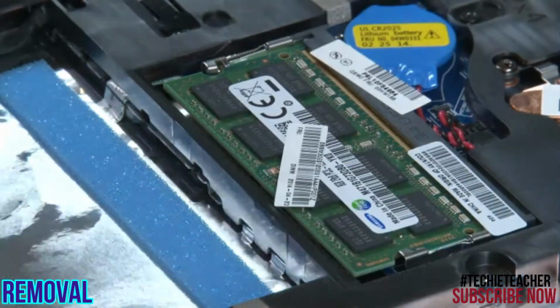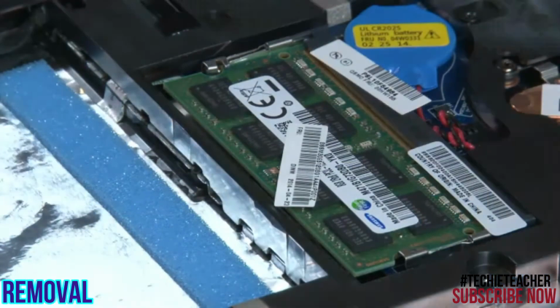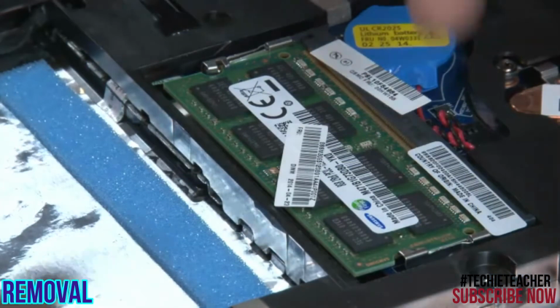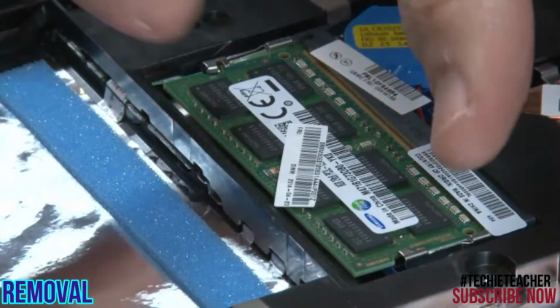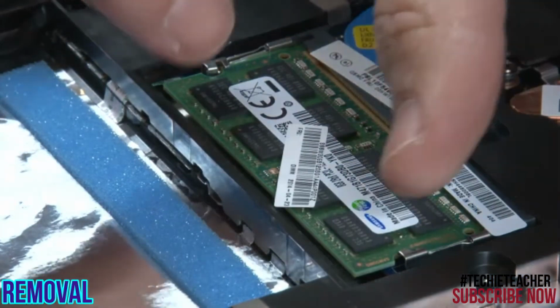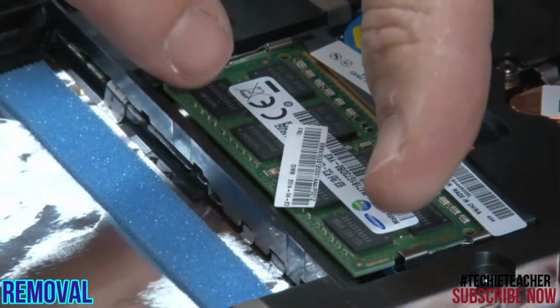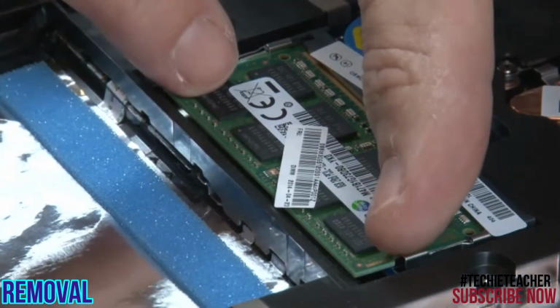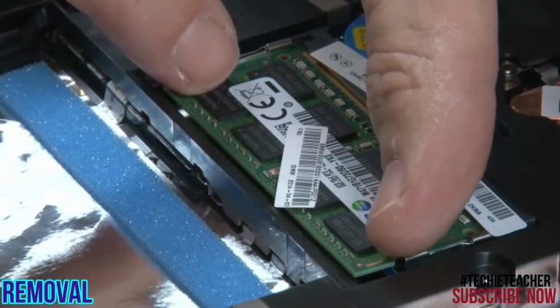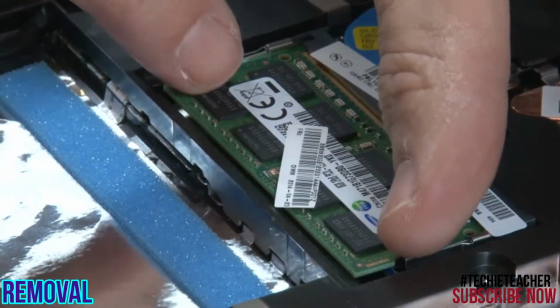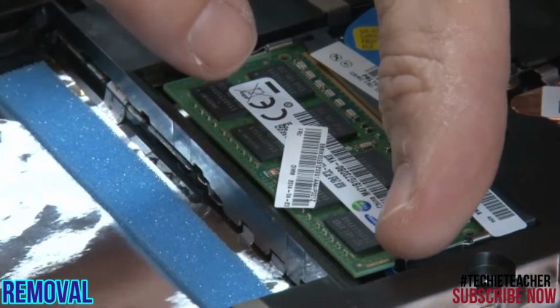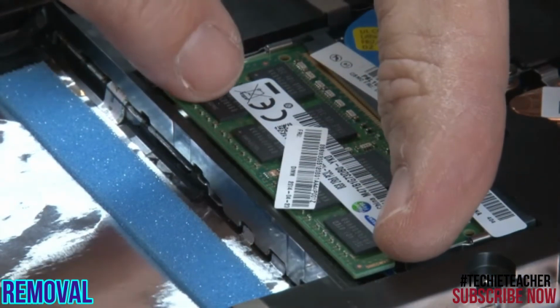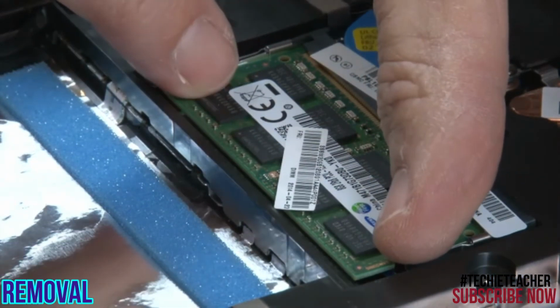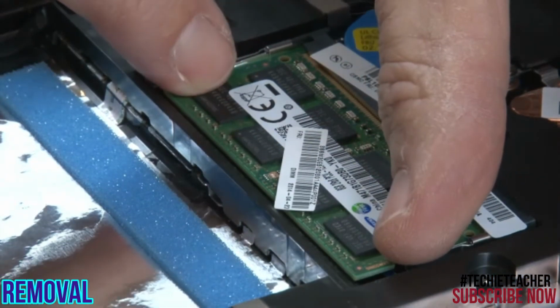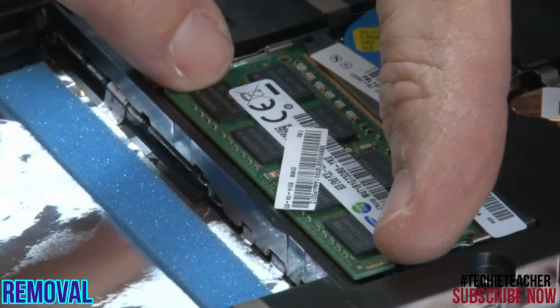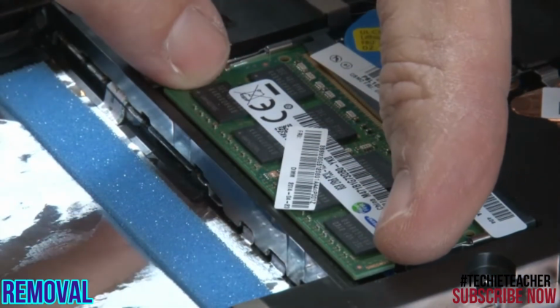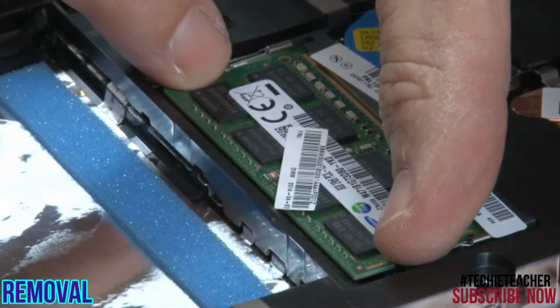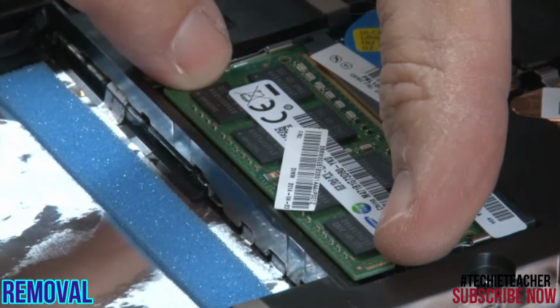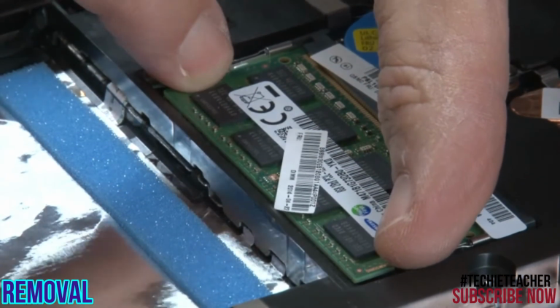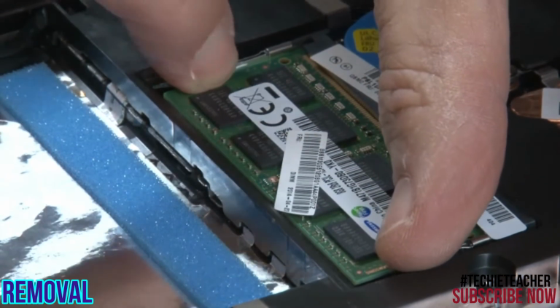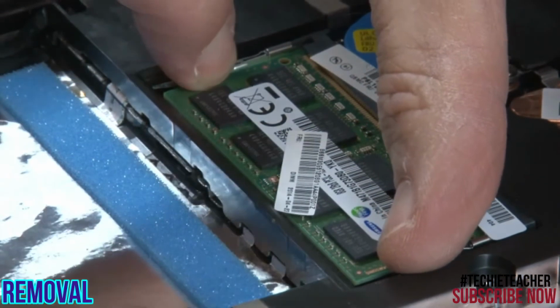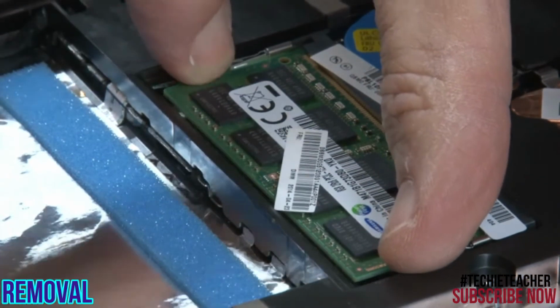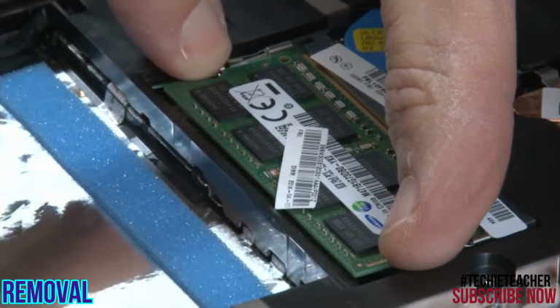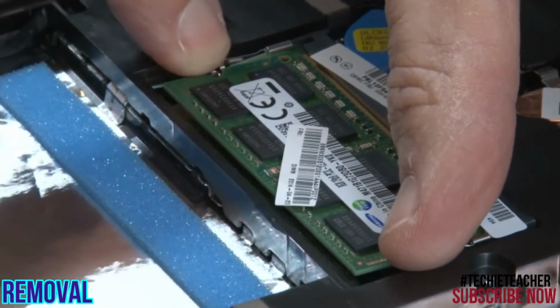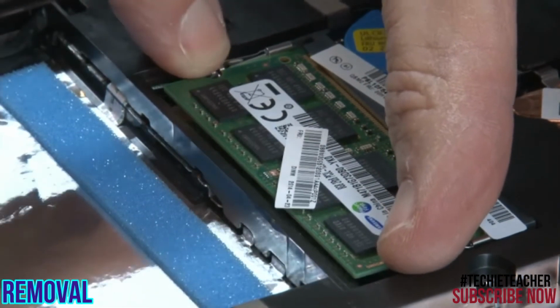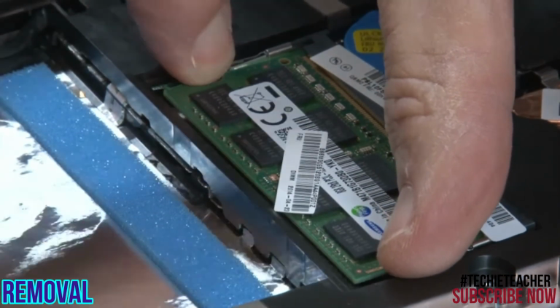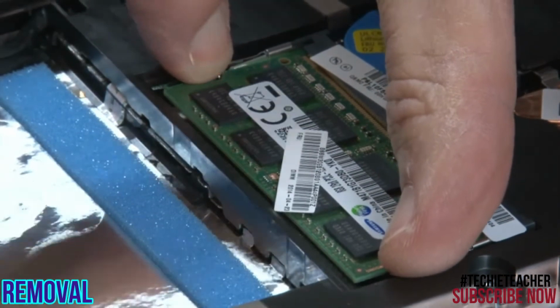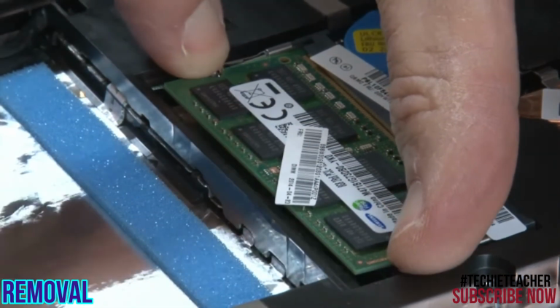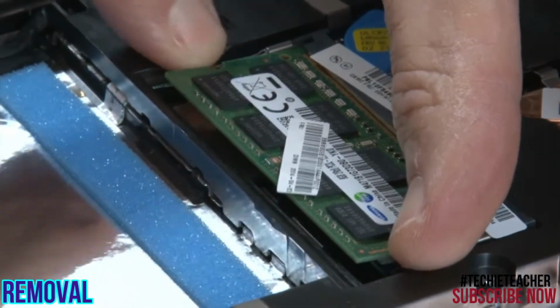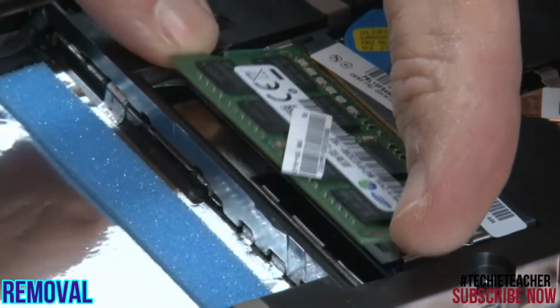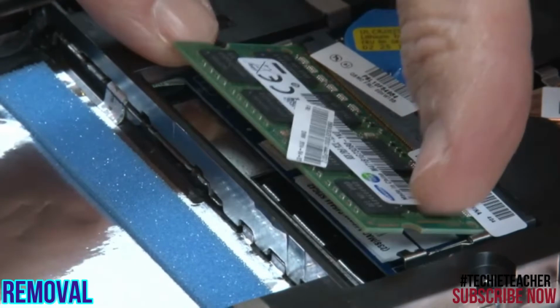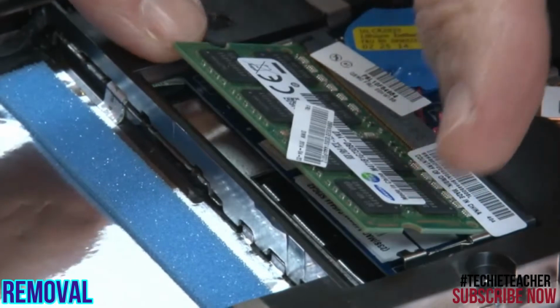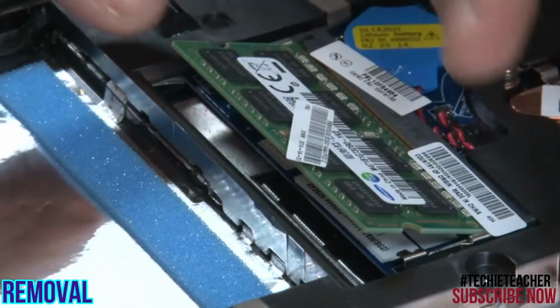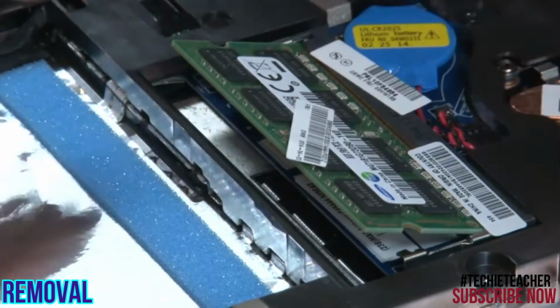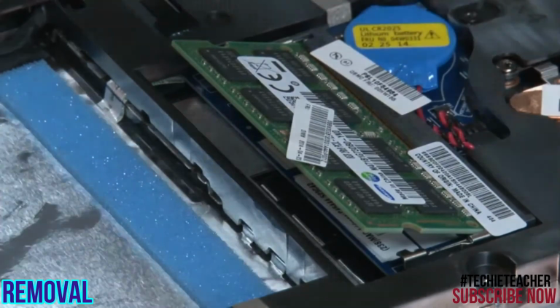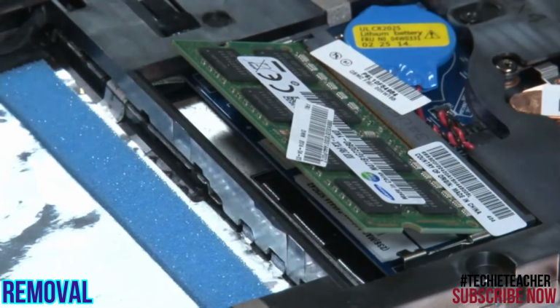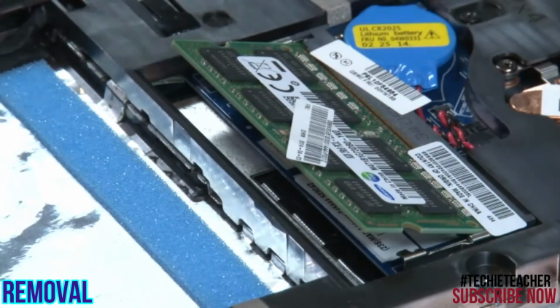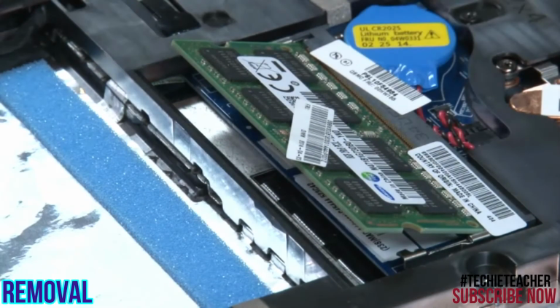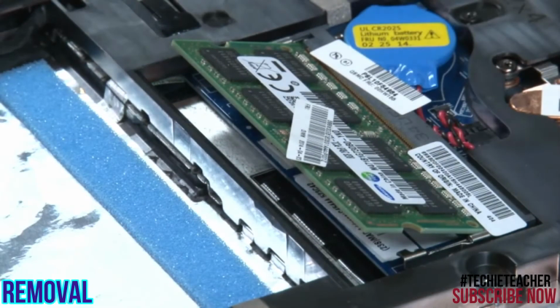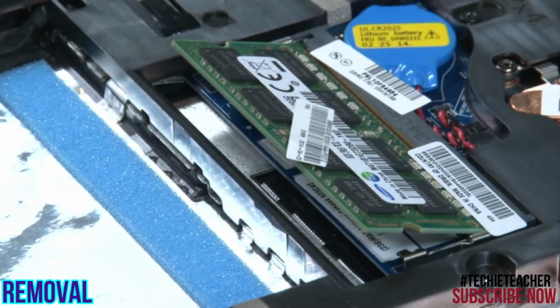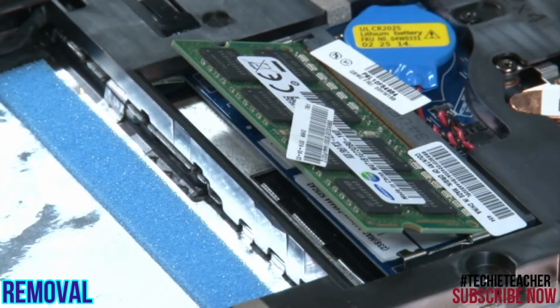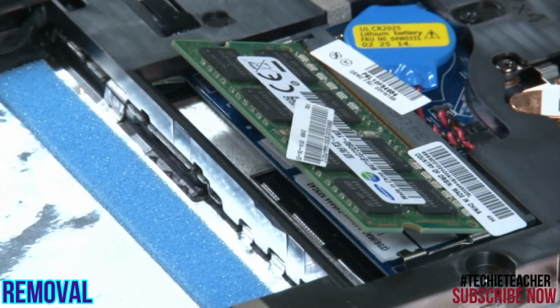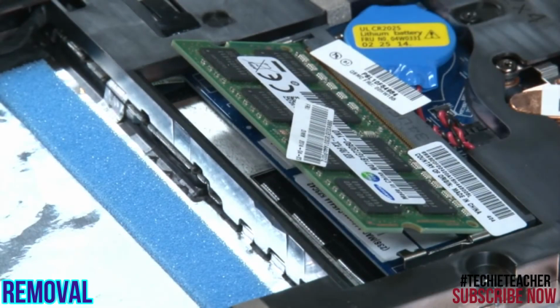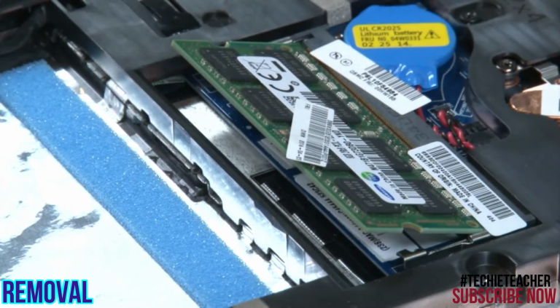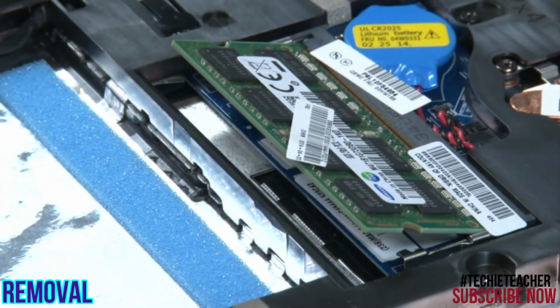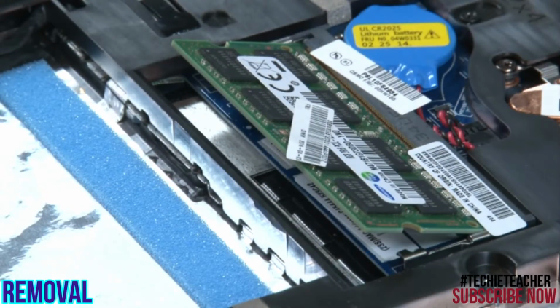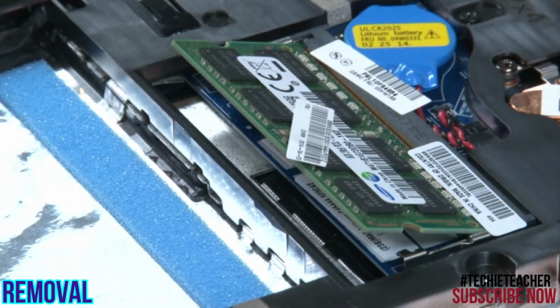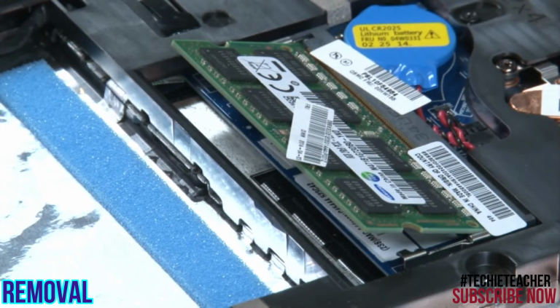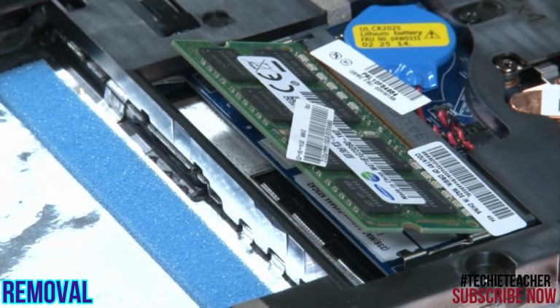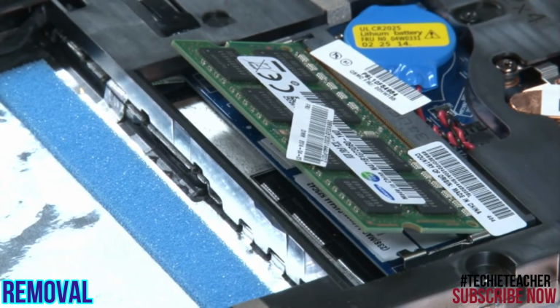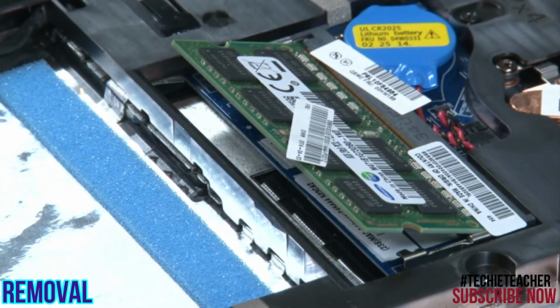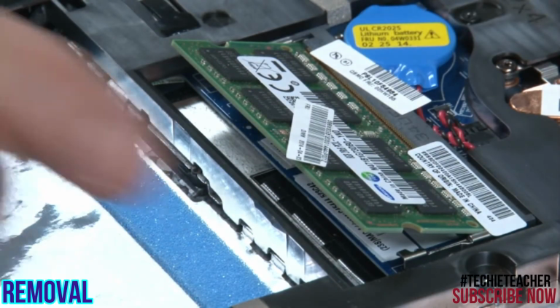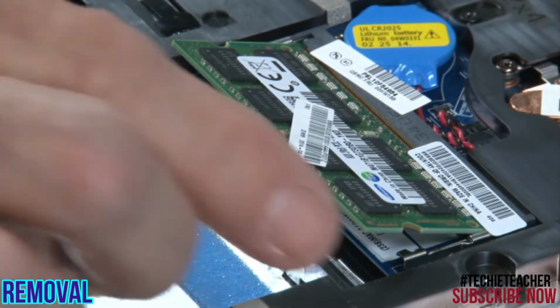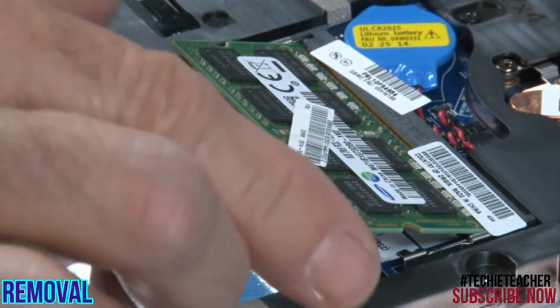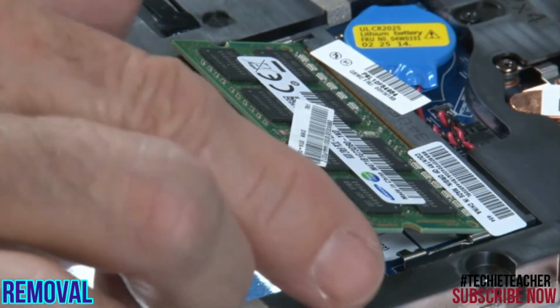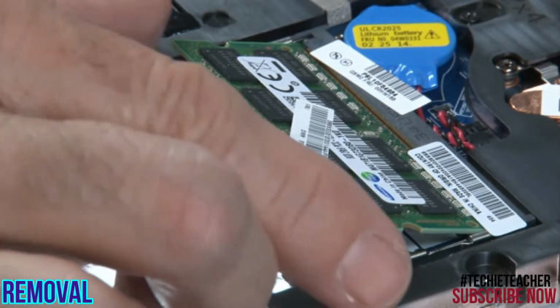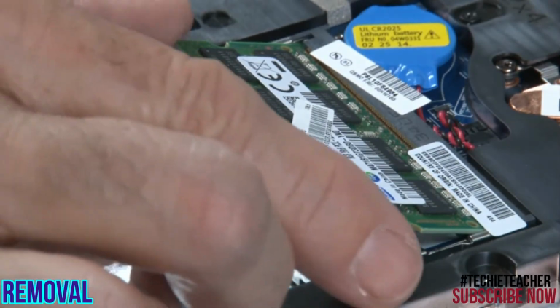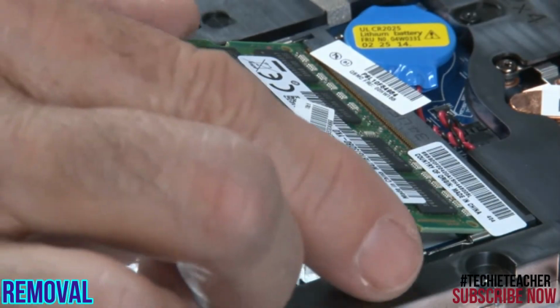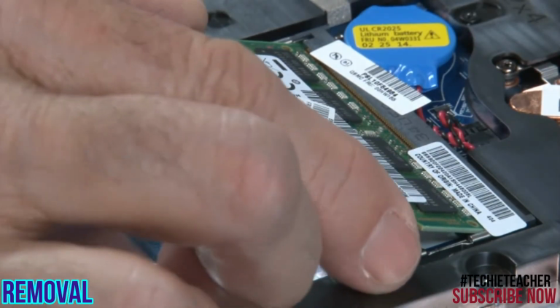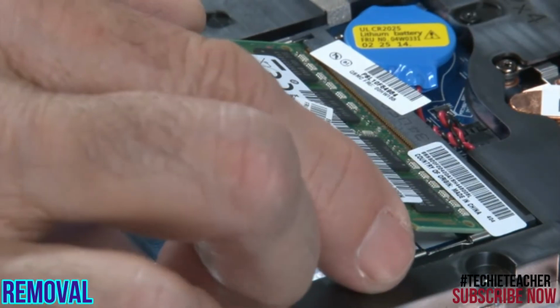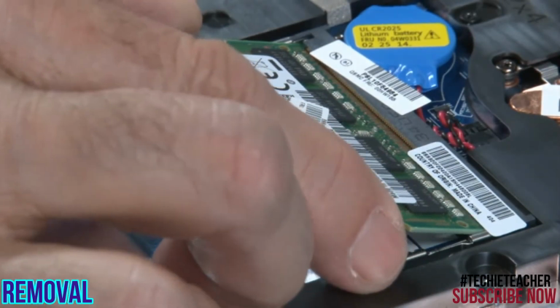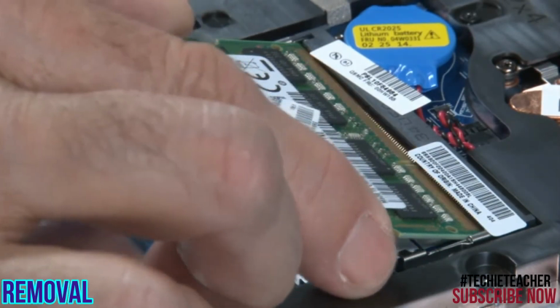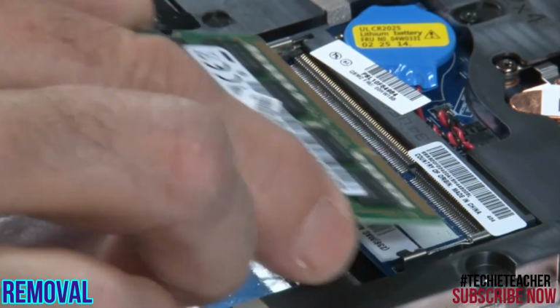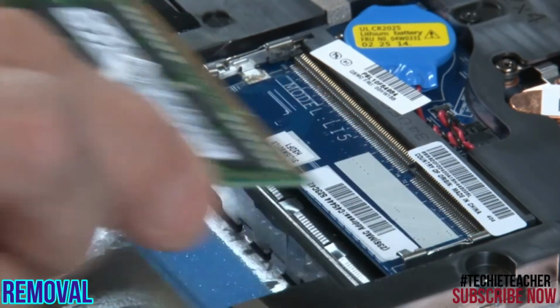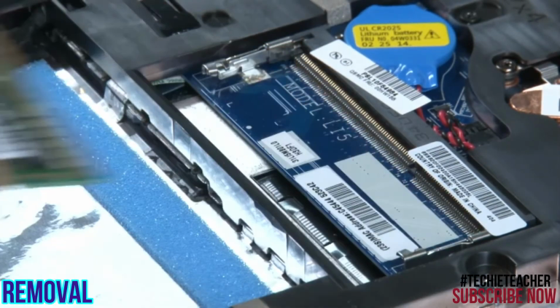Press the latches outward to release the memory module. Remove the memory module.